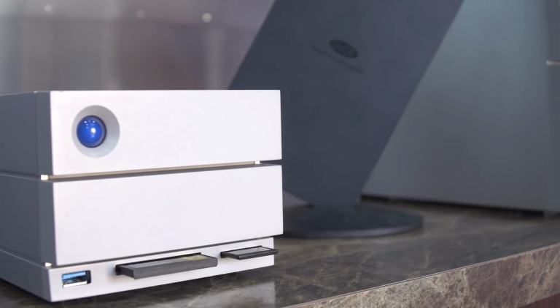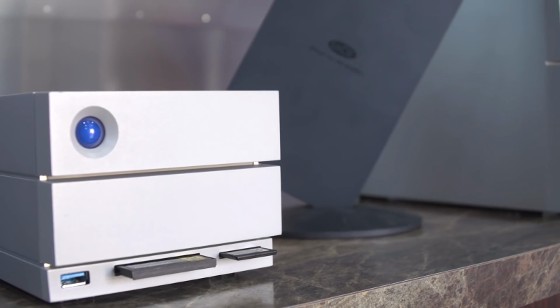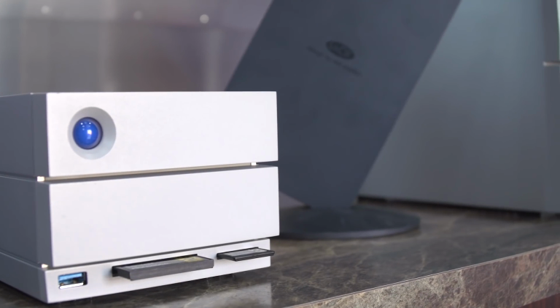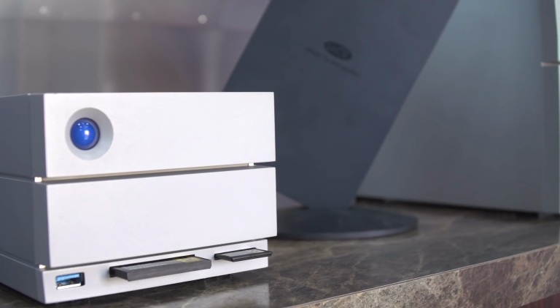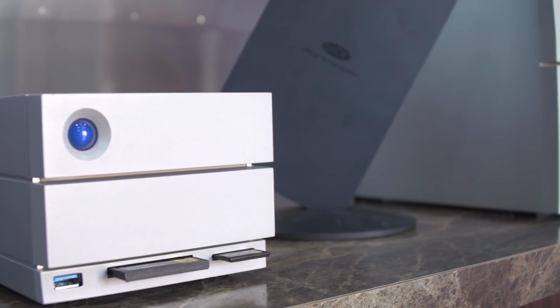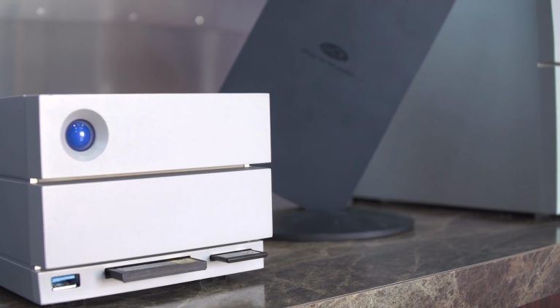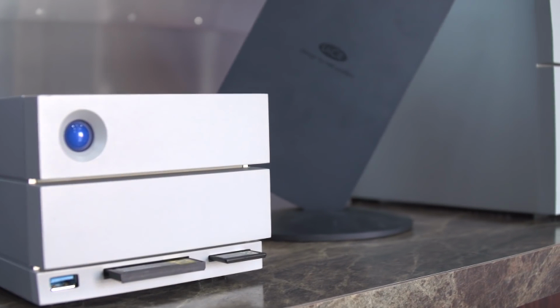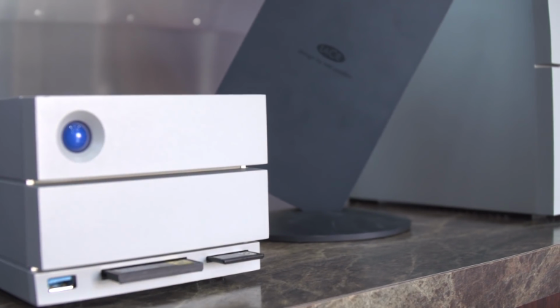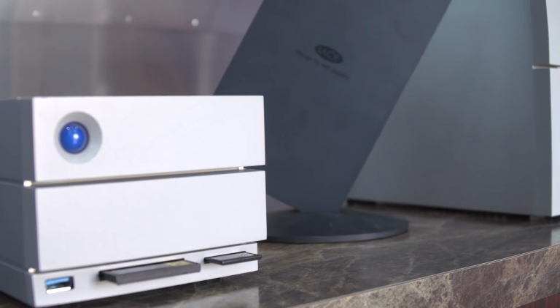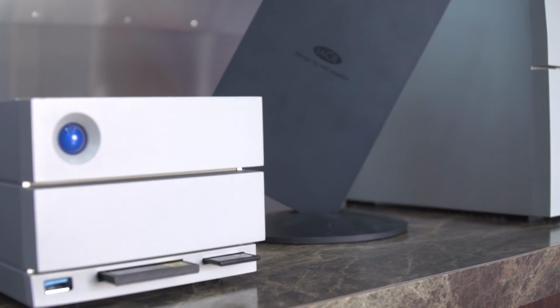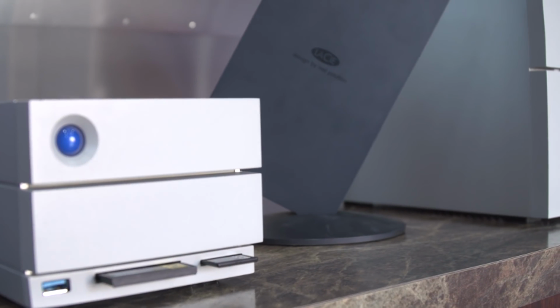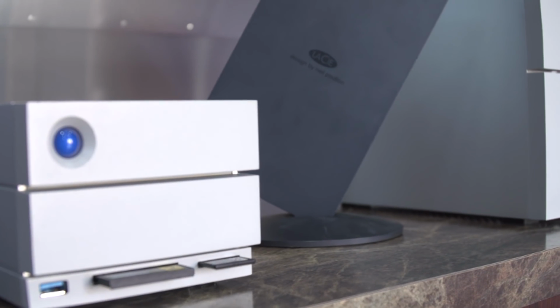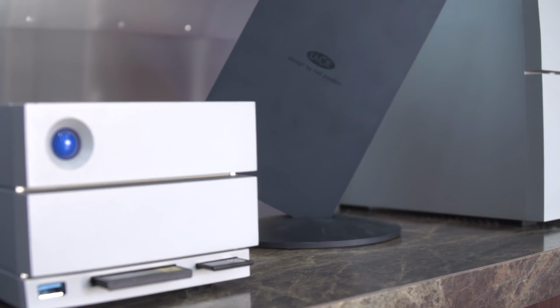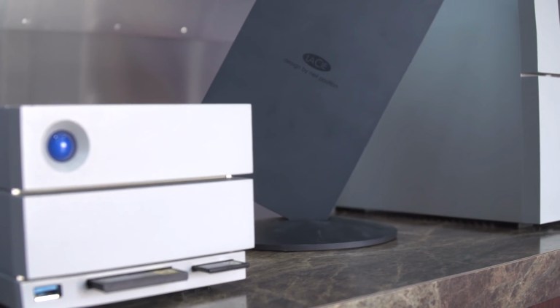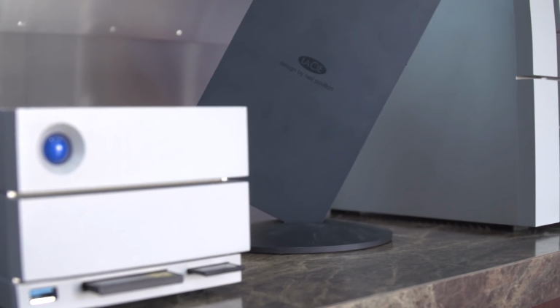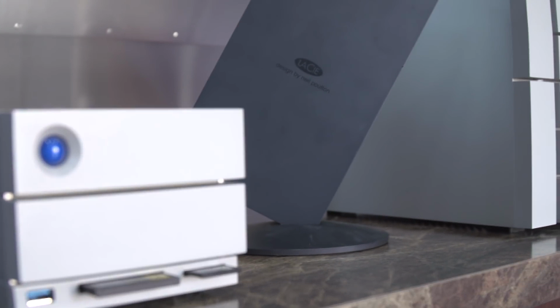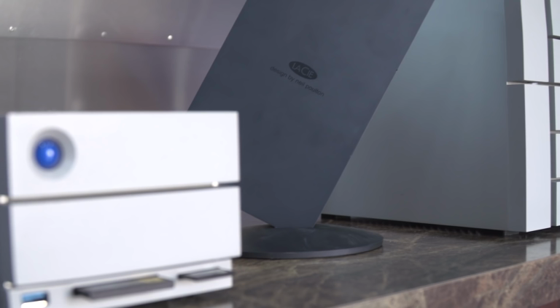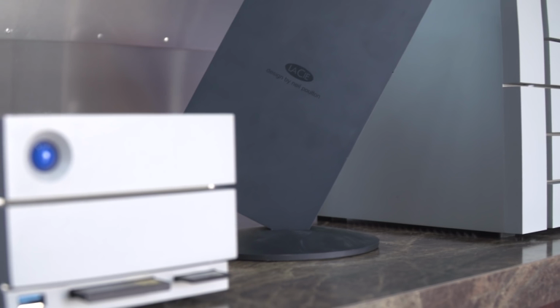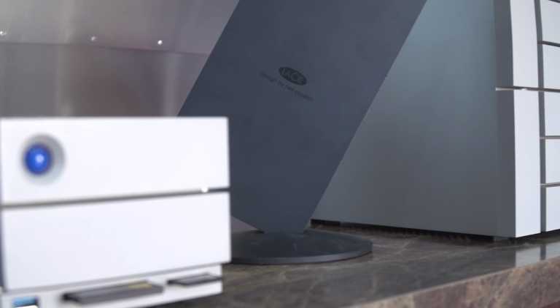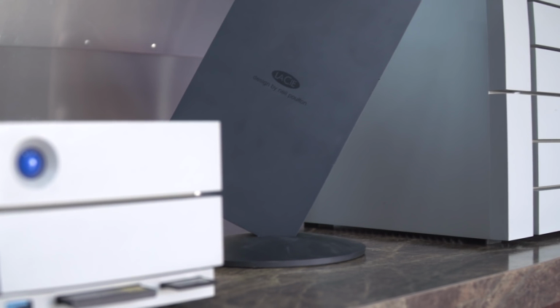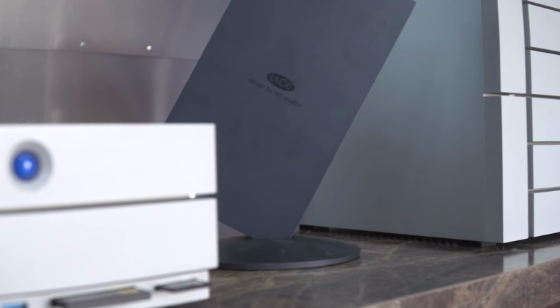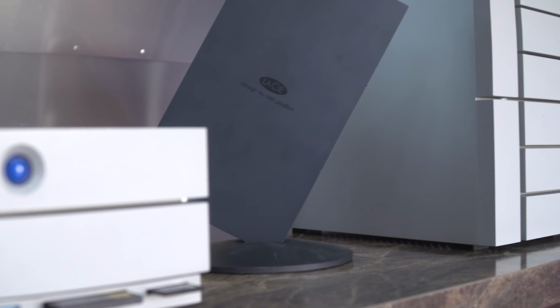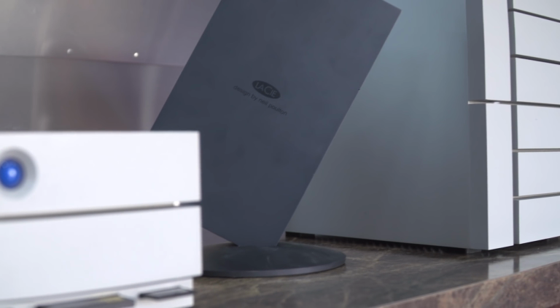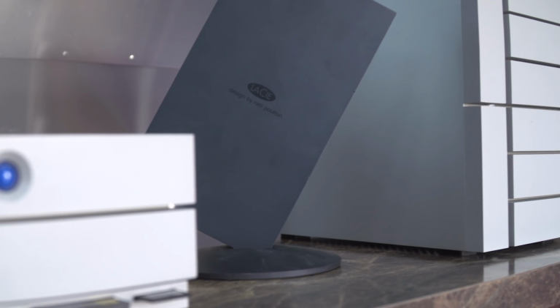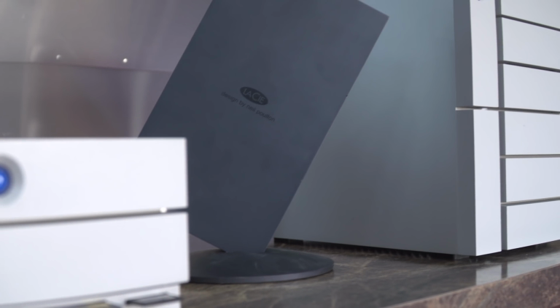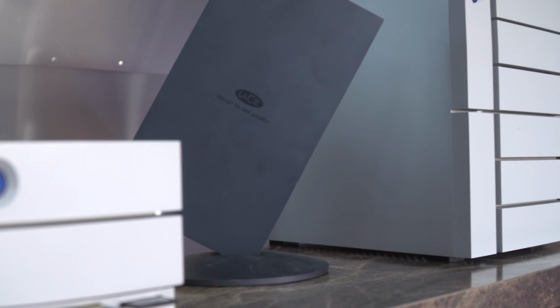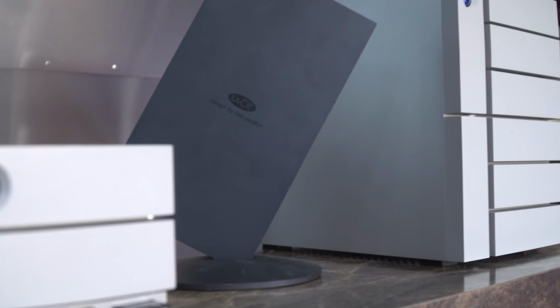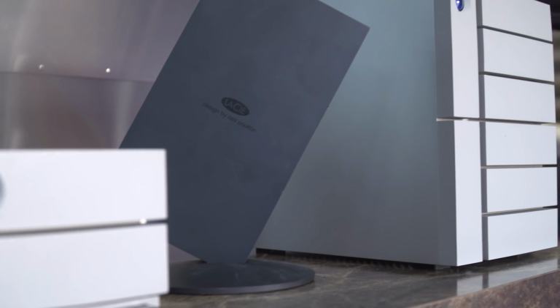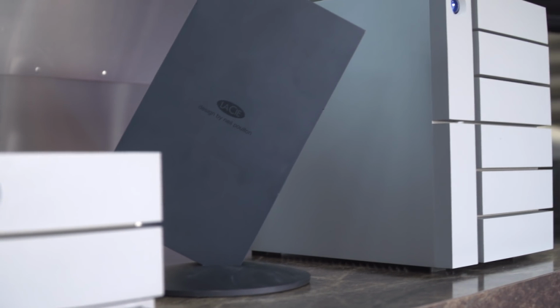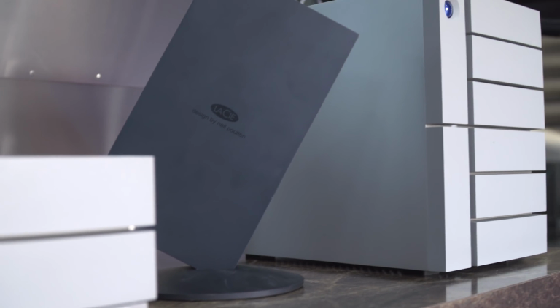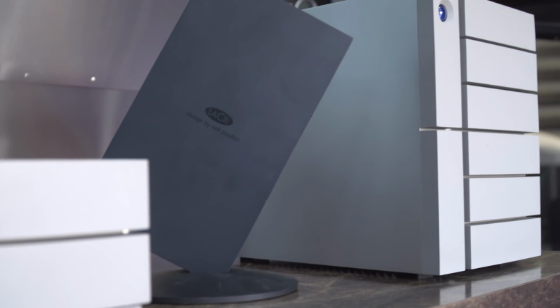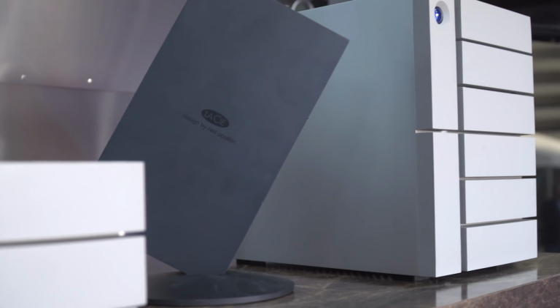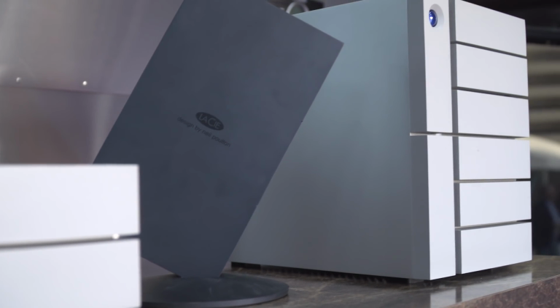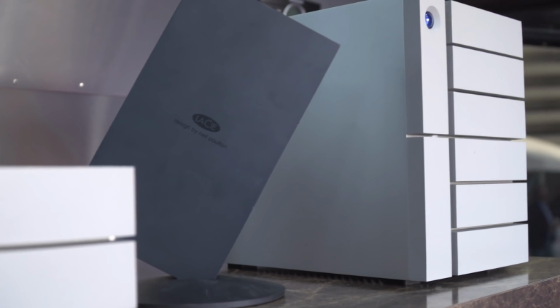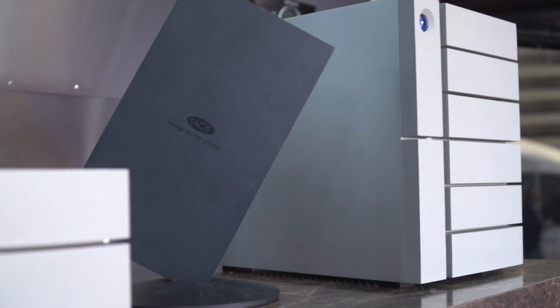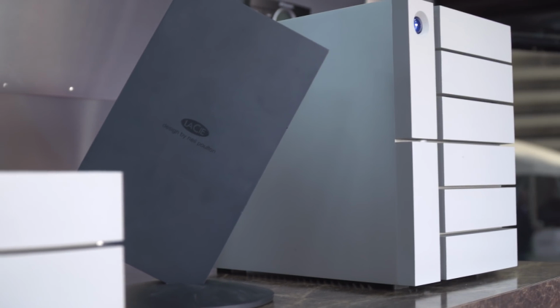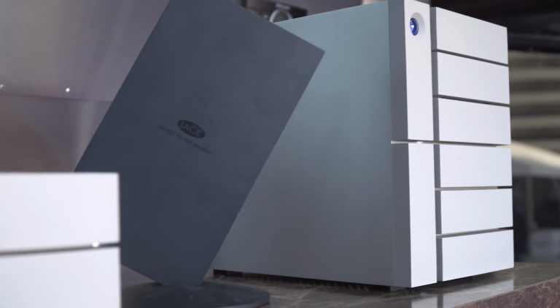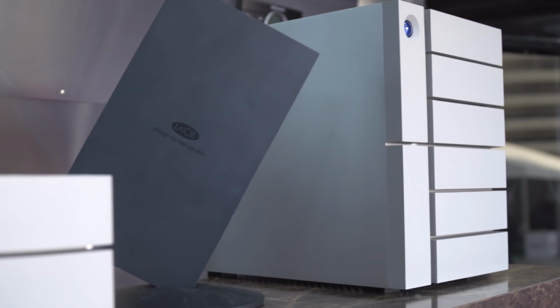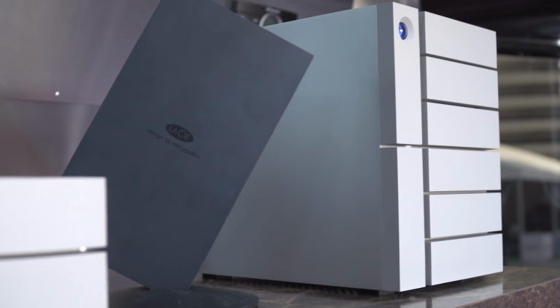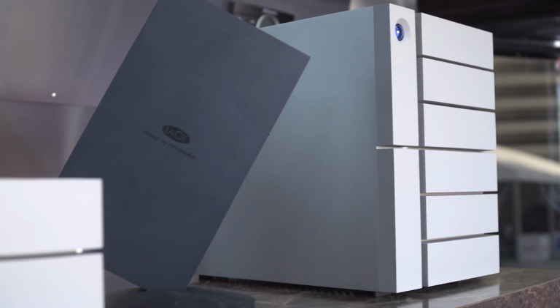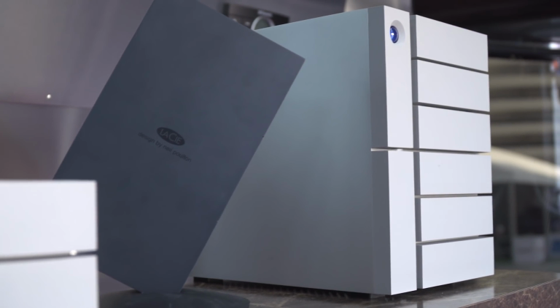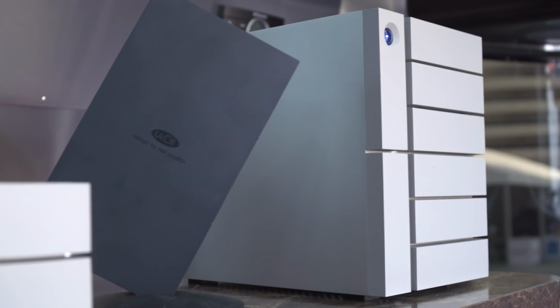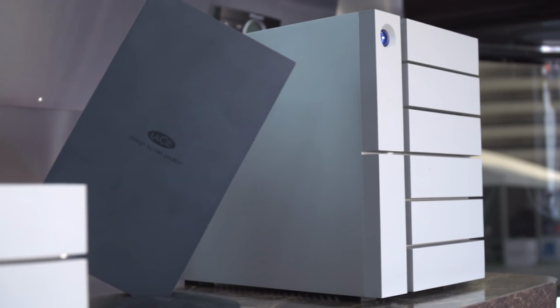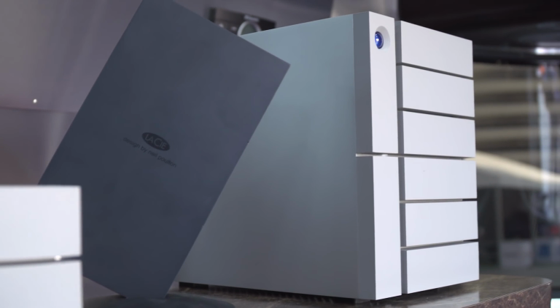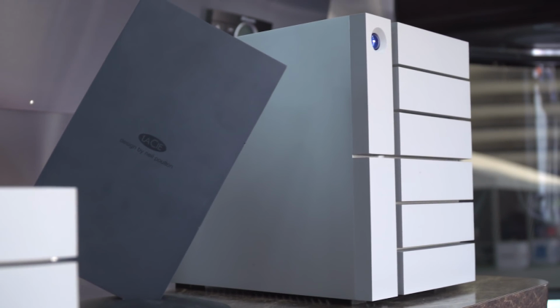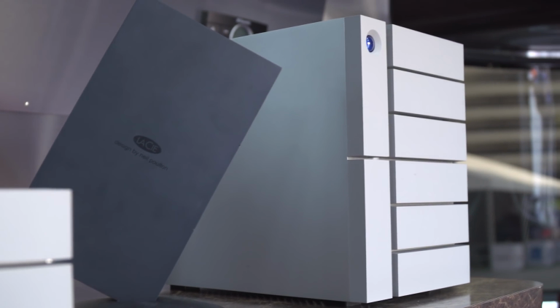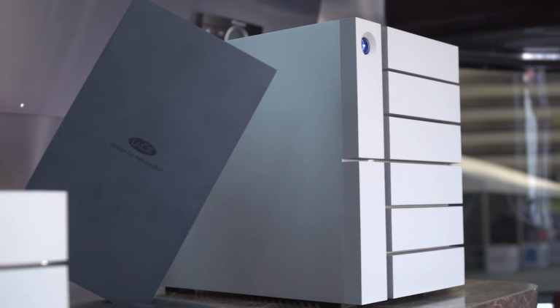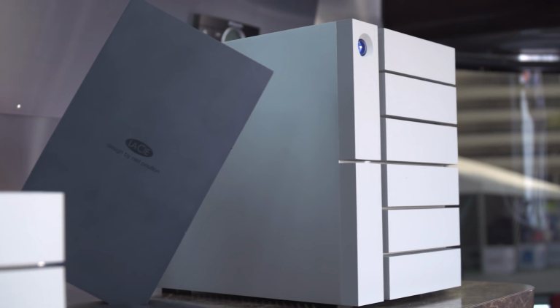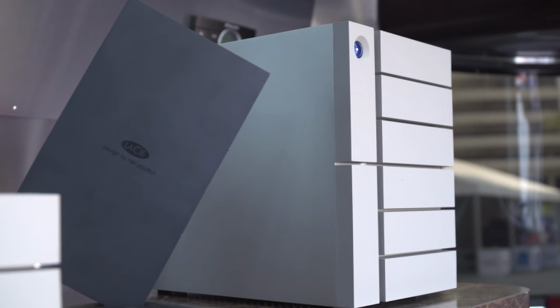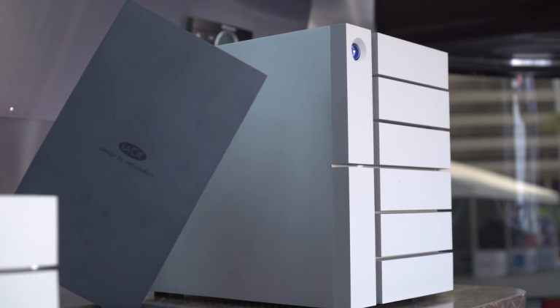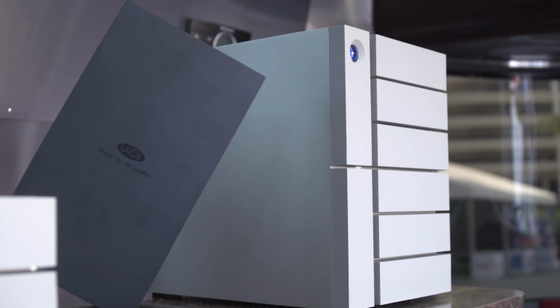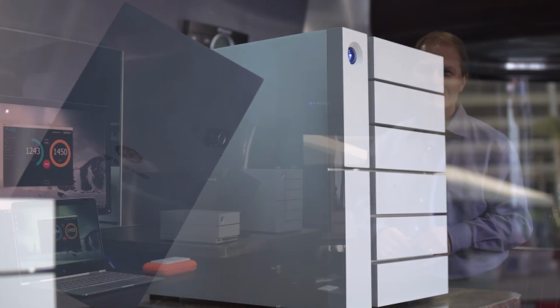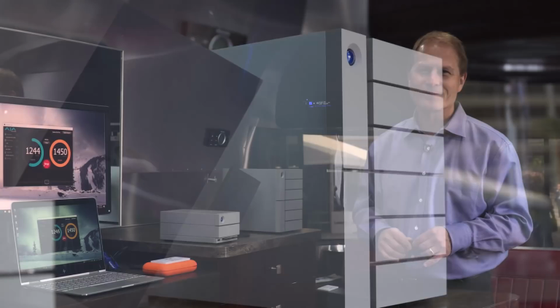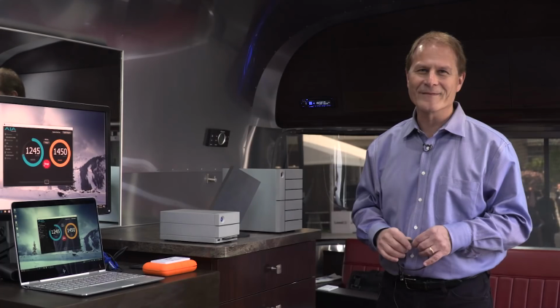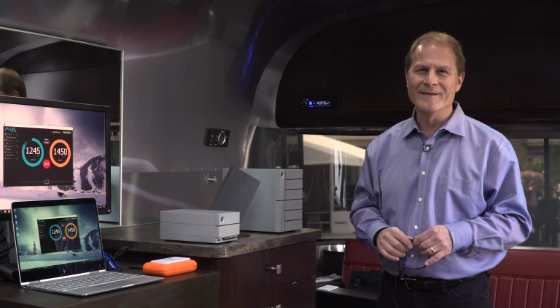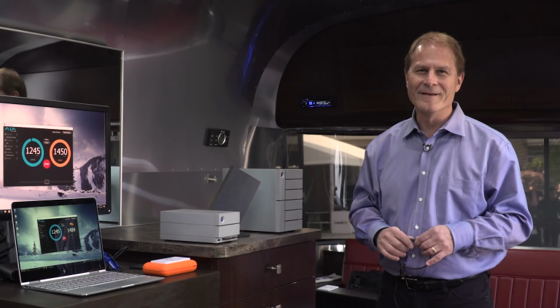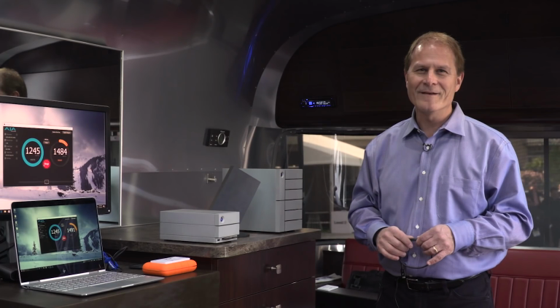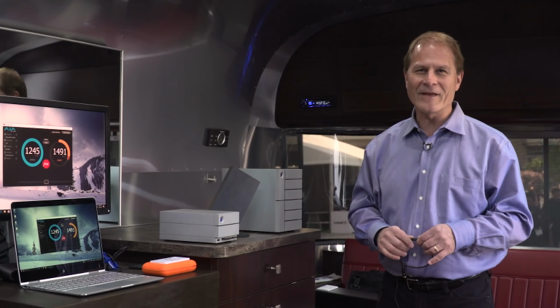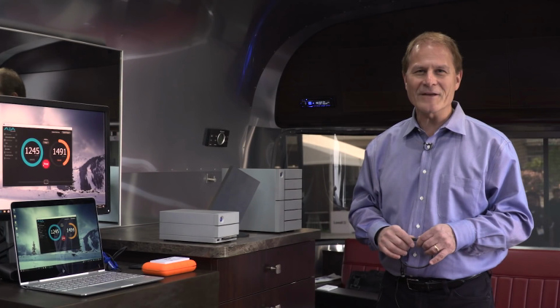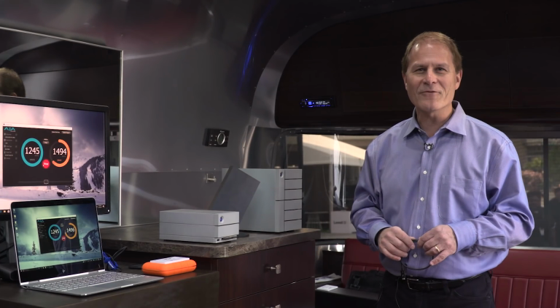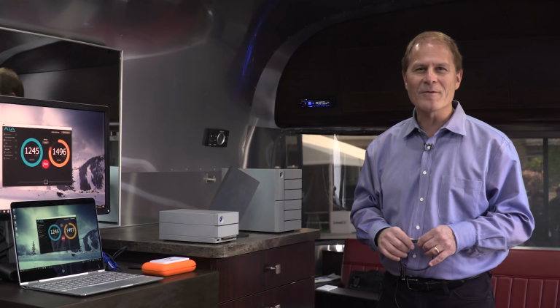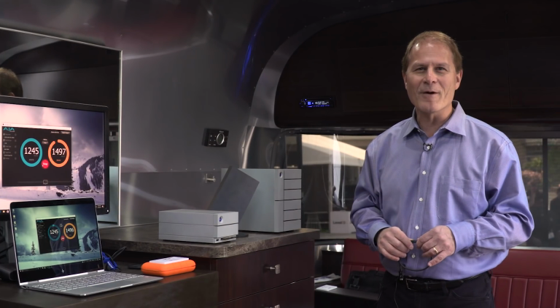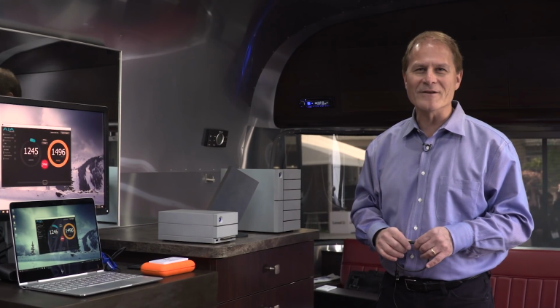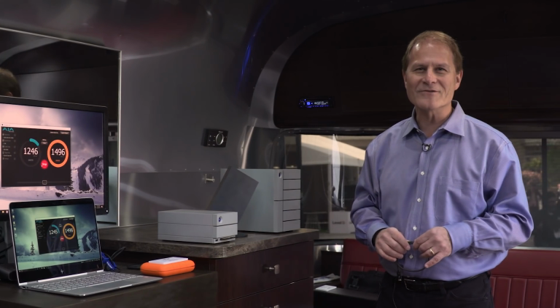And of course we have the other LaCie products that have already been announced and are shown here at the show. Thank you very much.